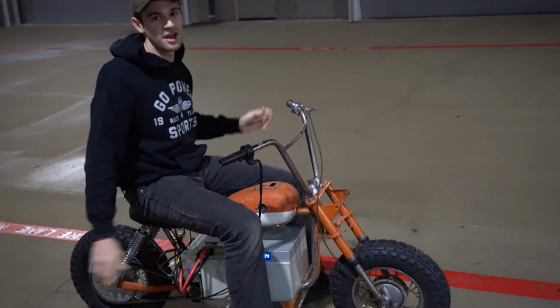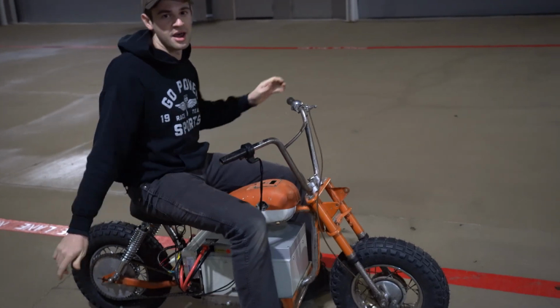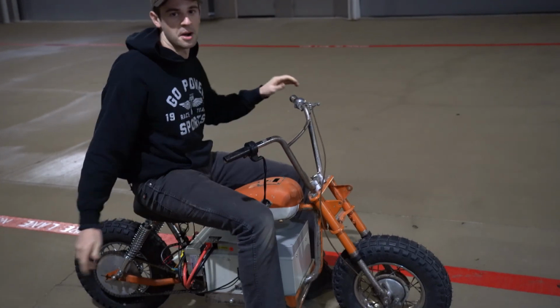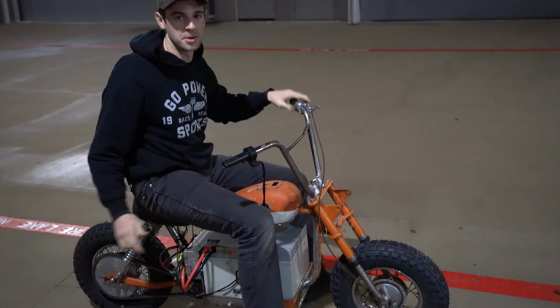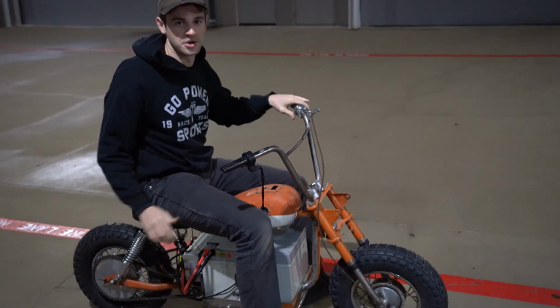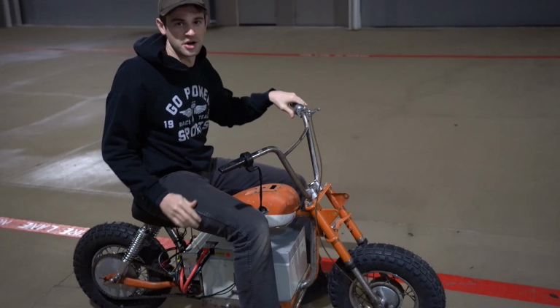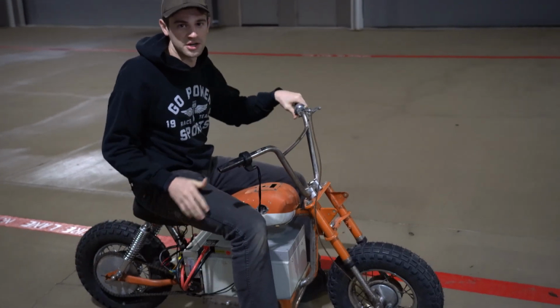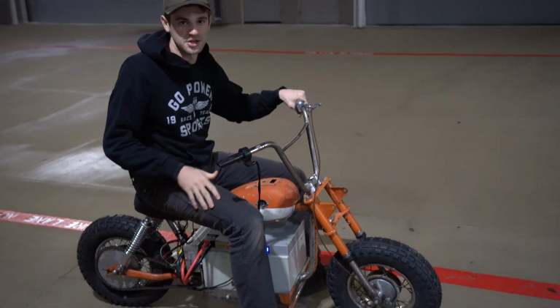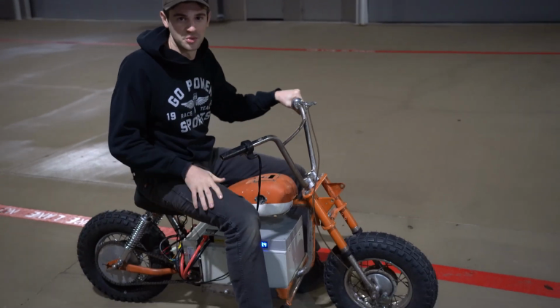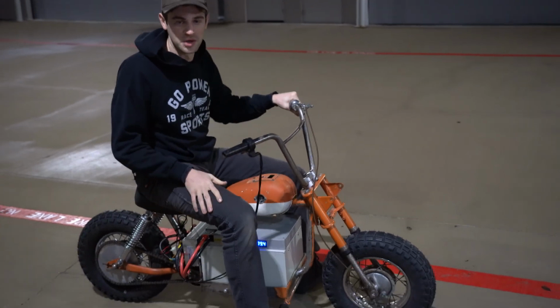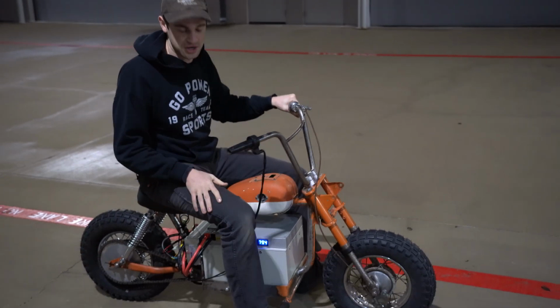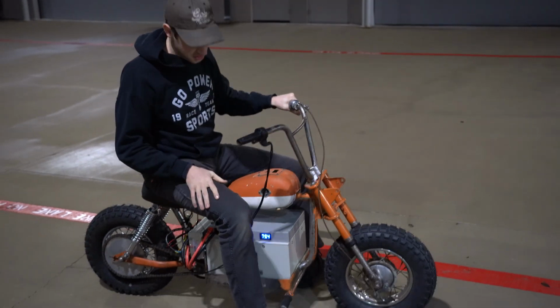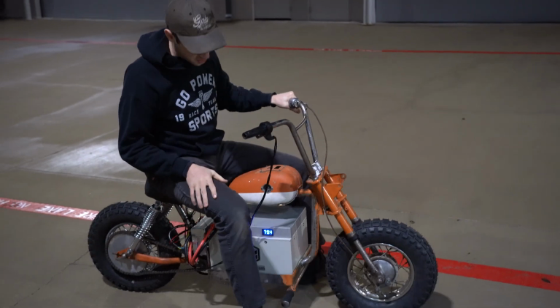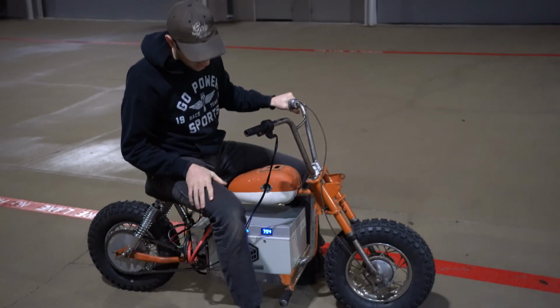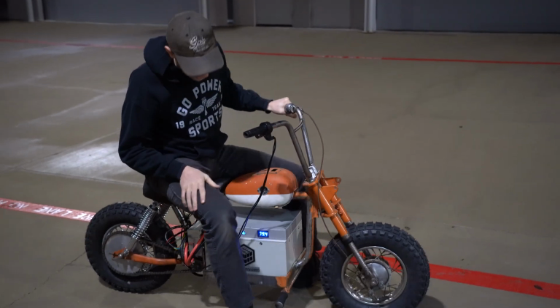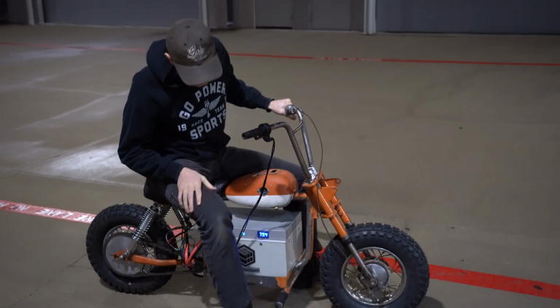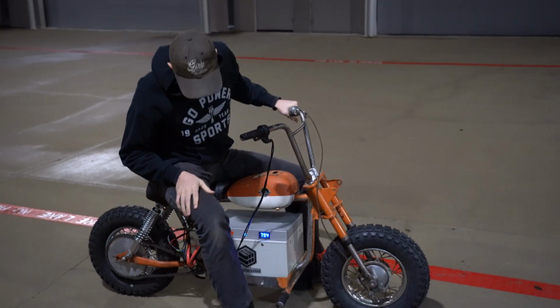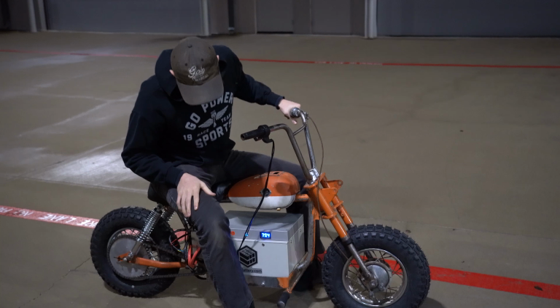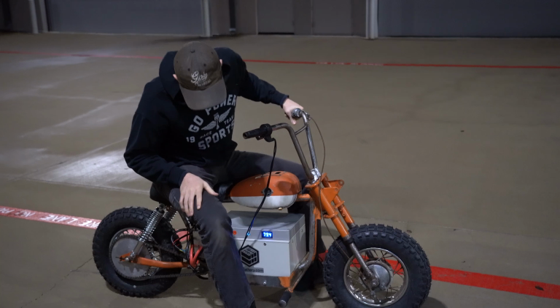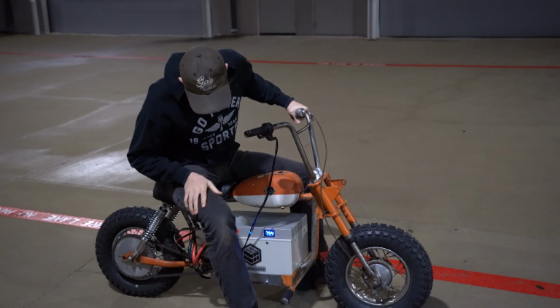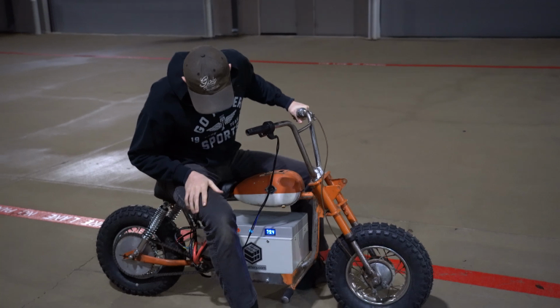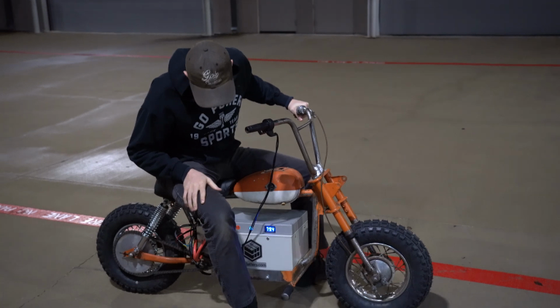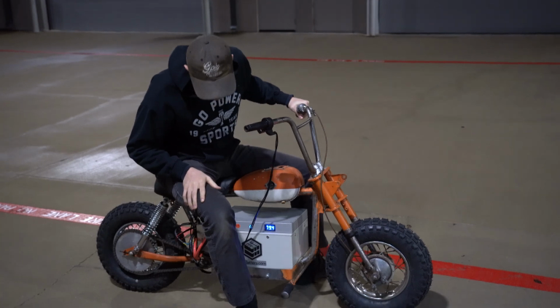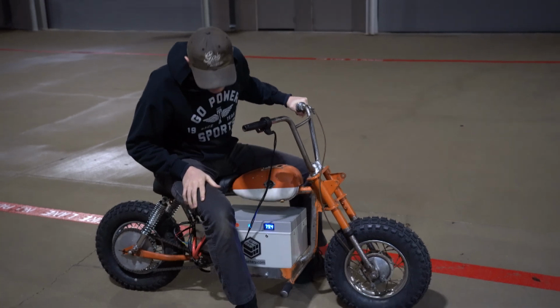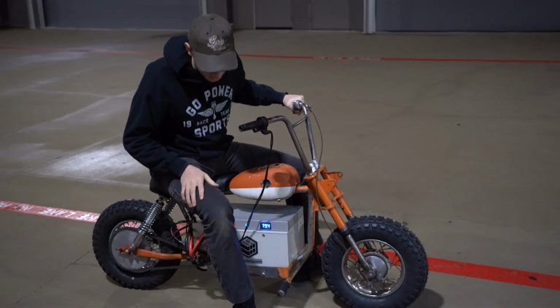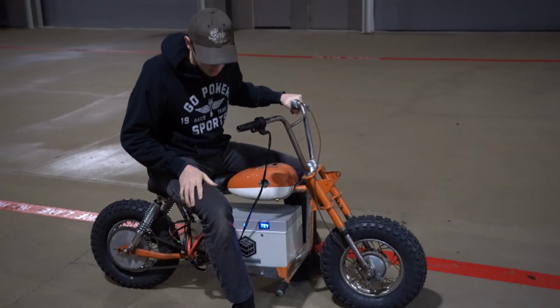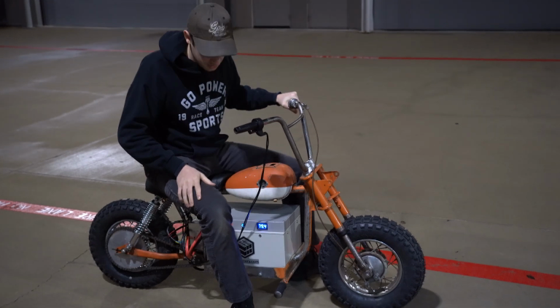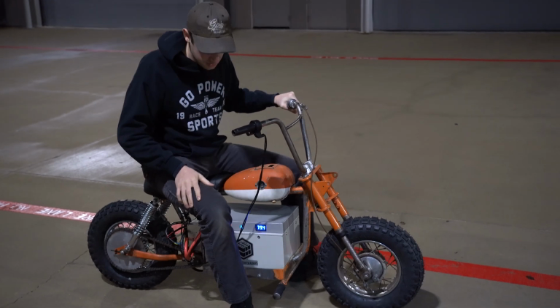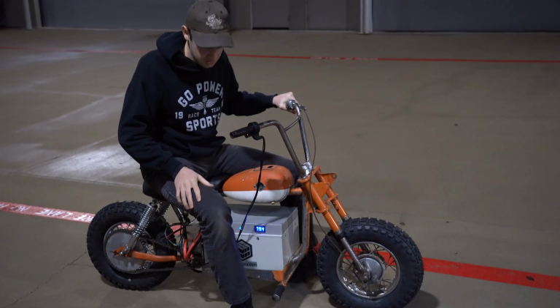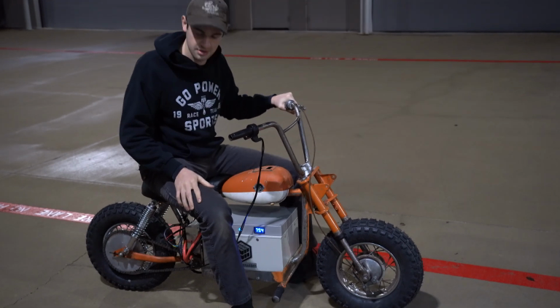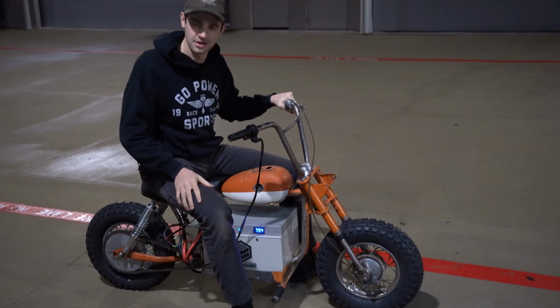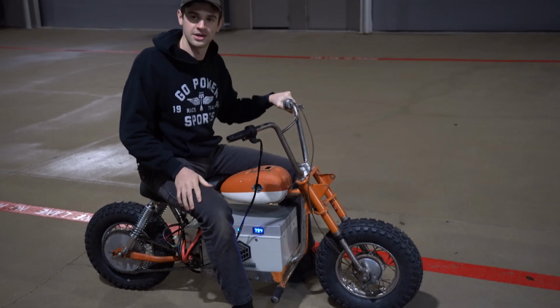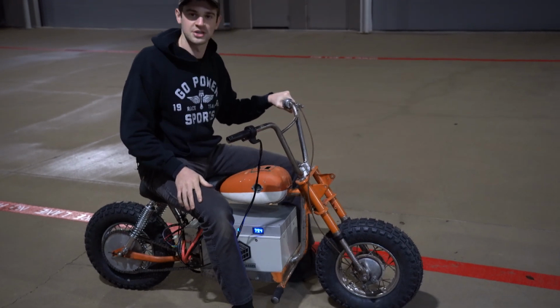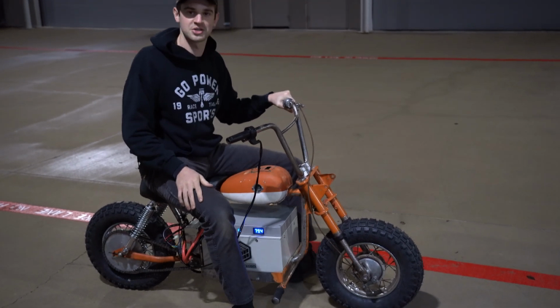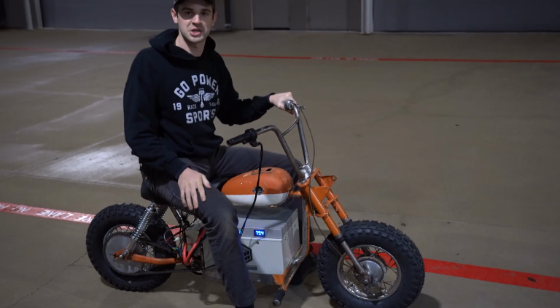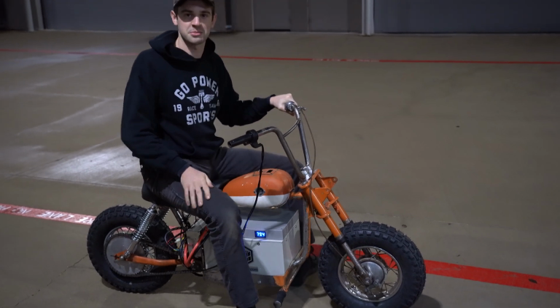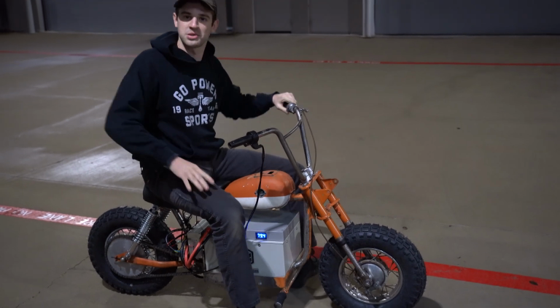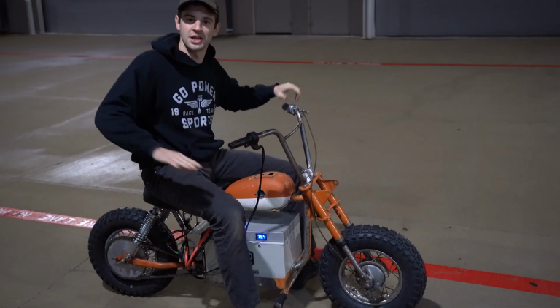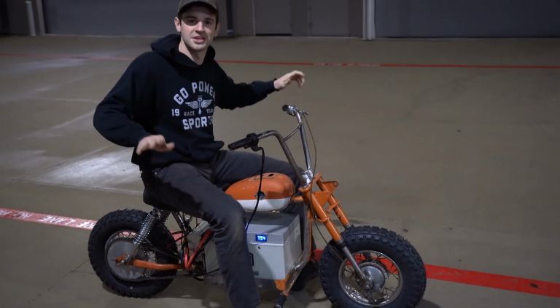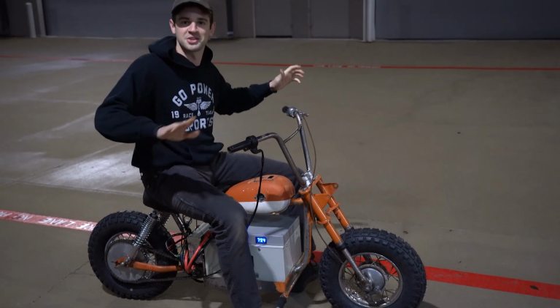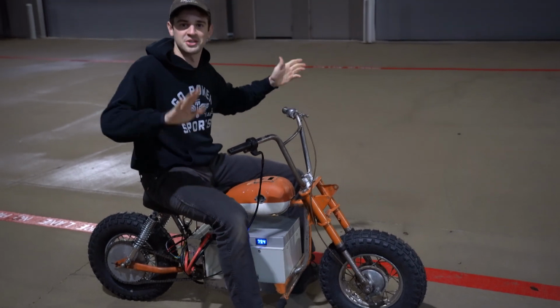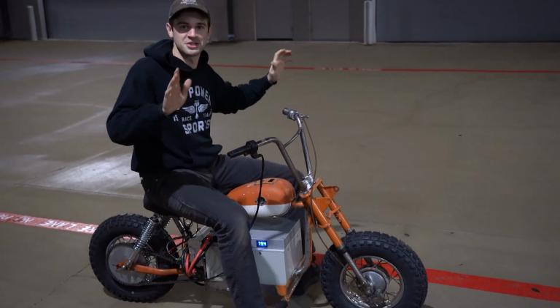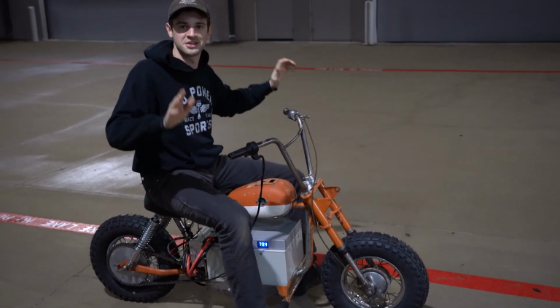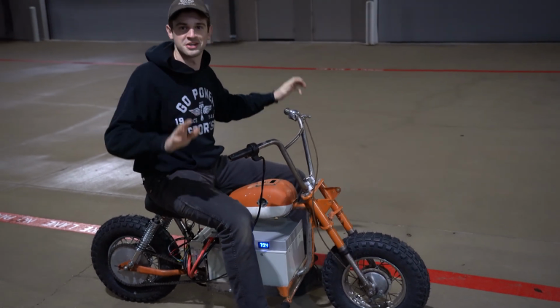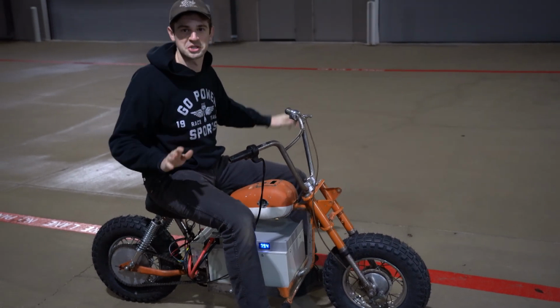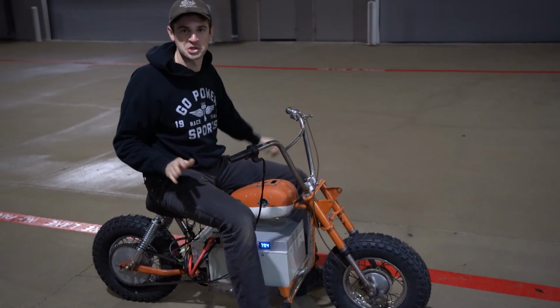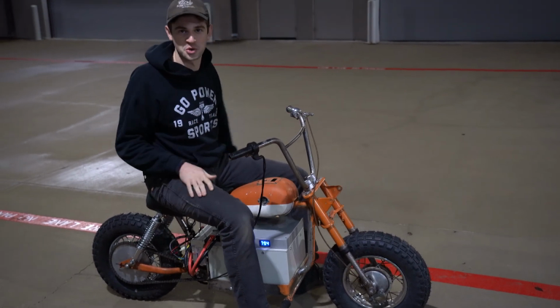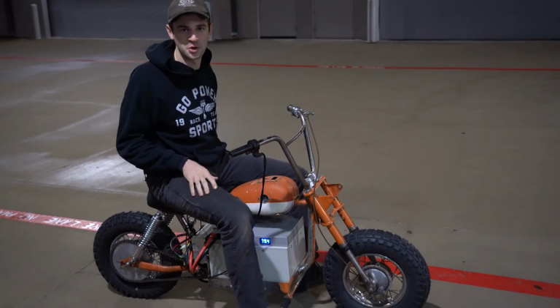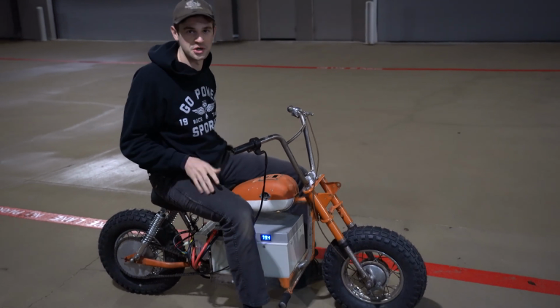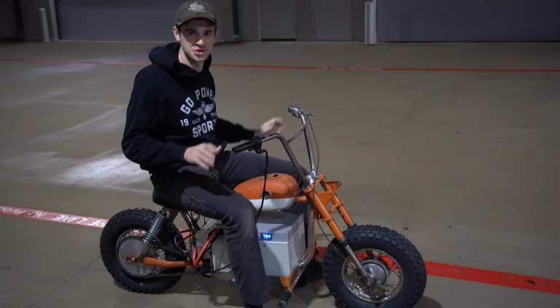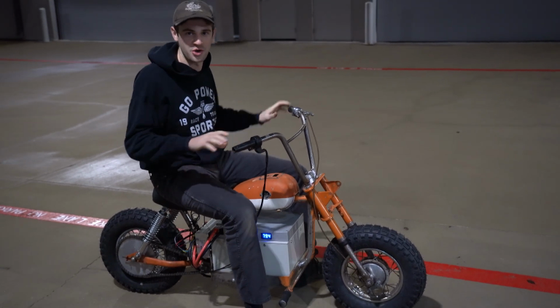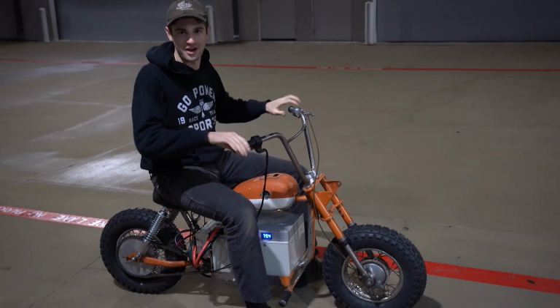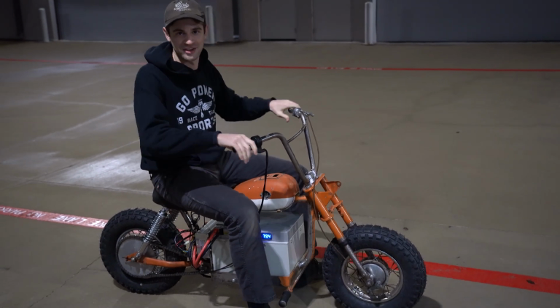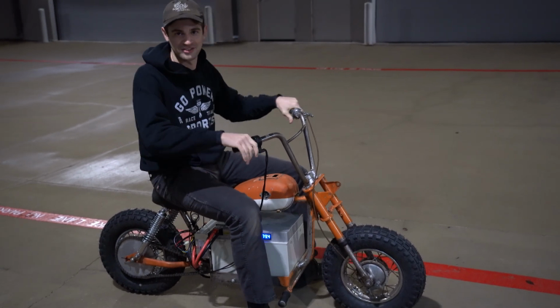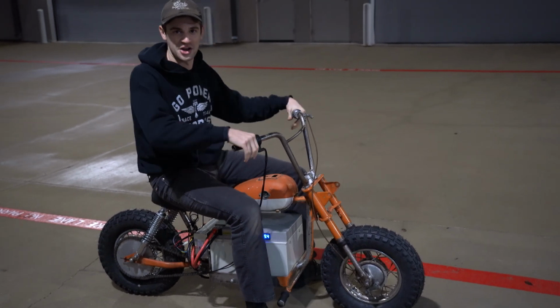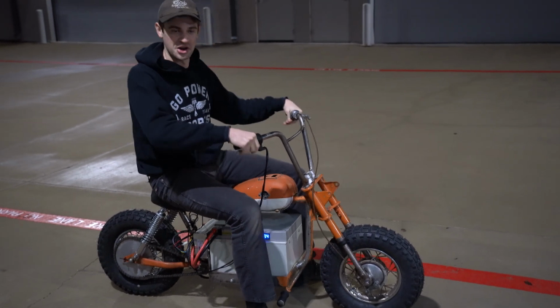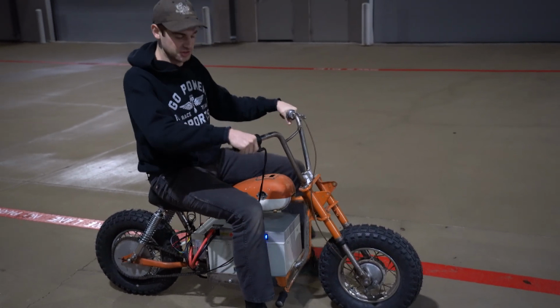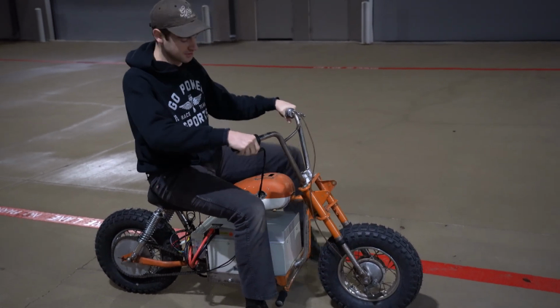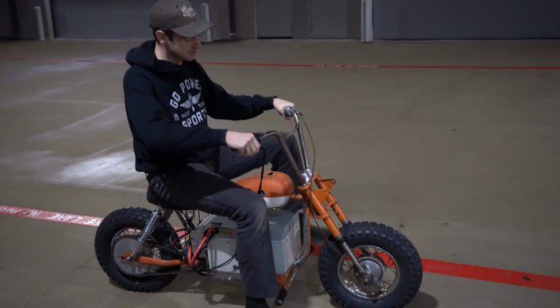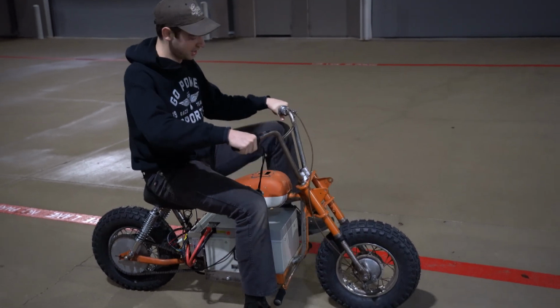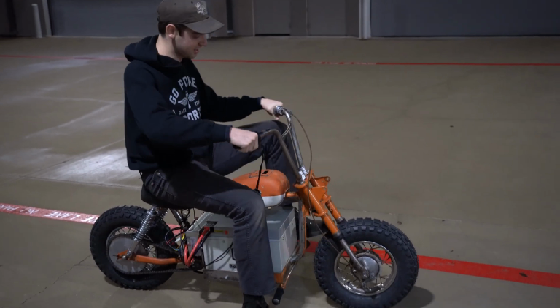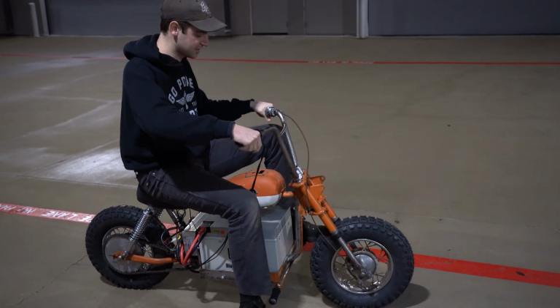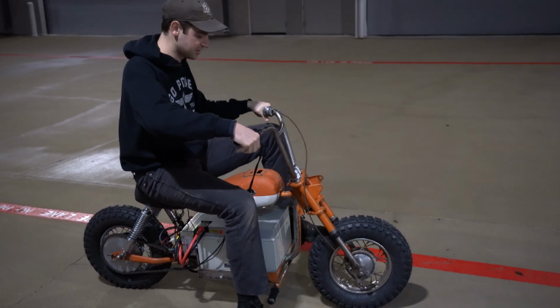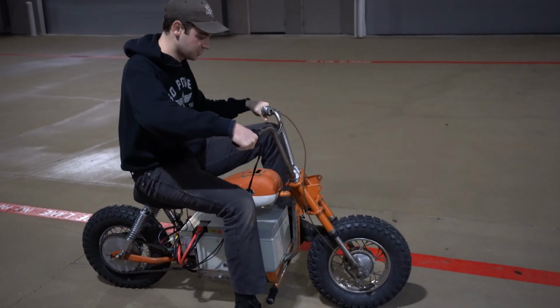You're not going to win any drag races with it, but it's just pleasant — it's a joy to drive kind of deal.